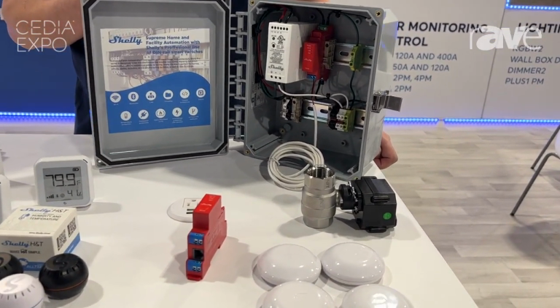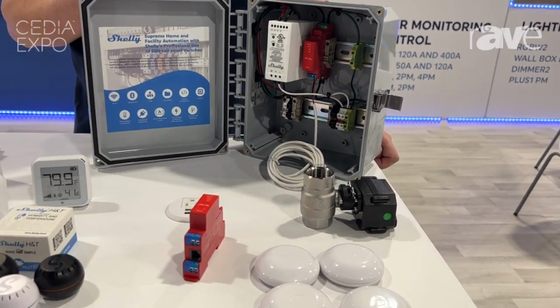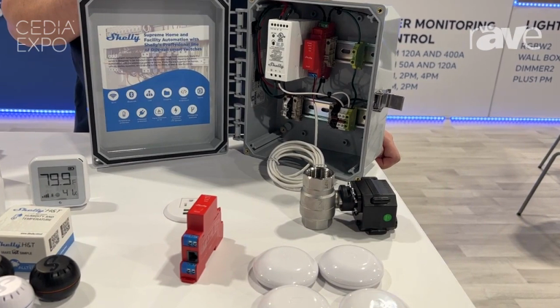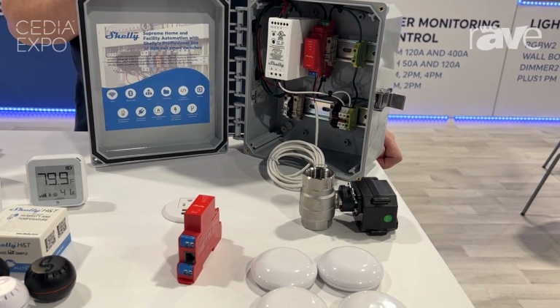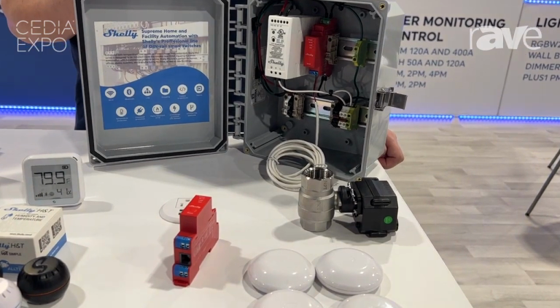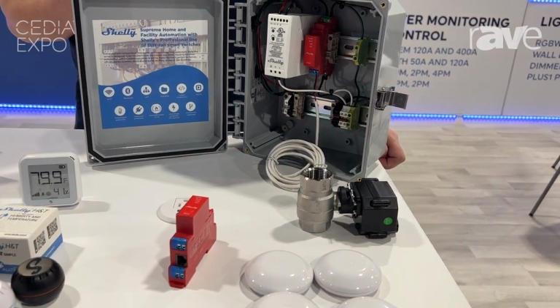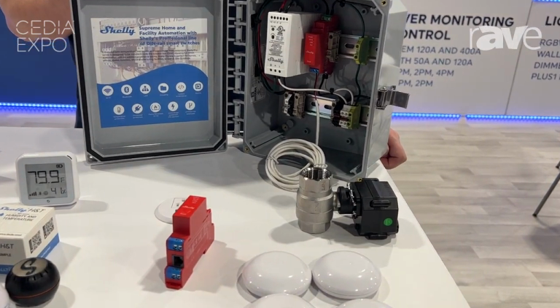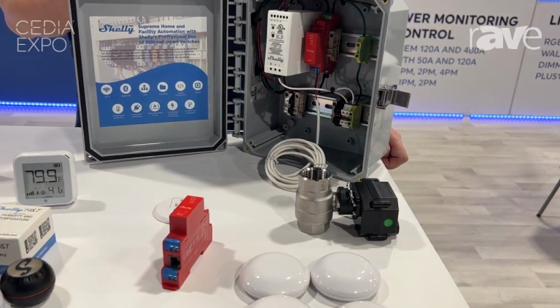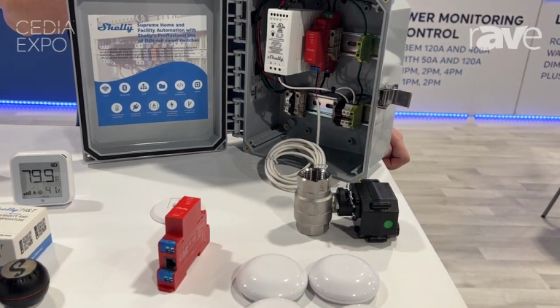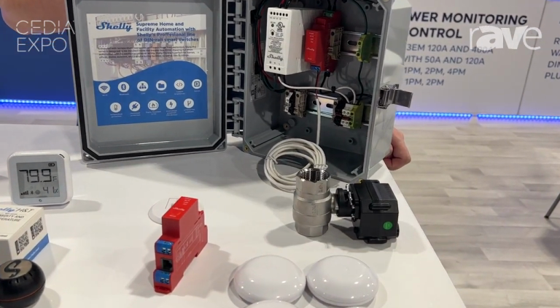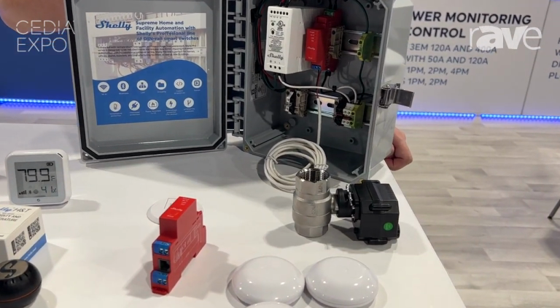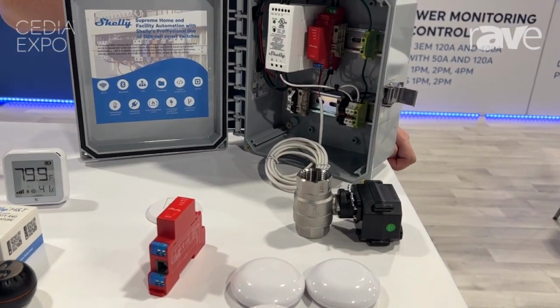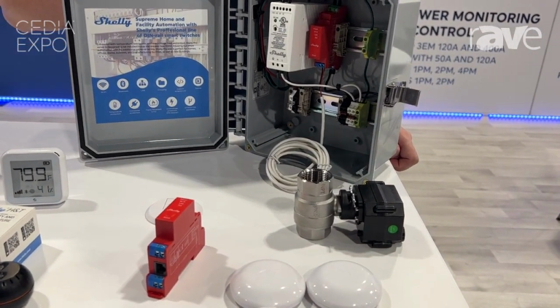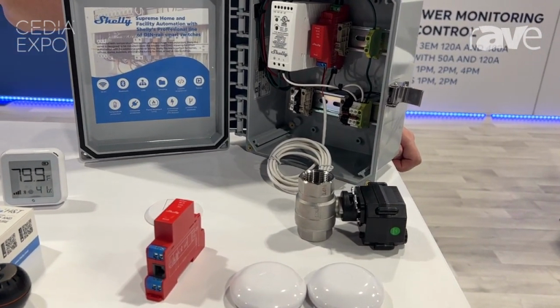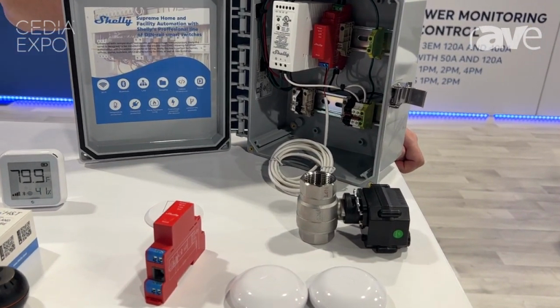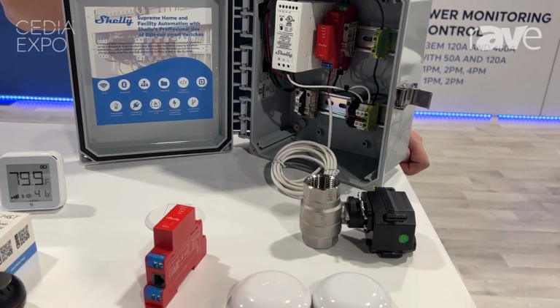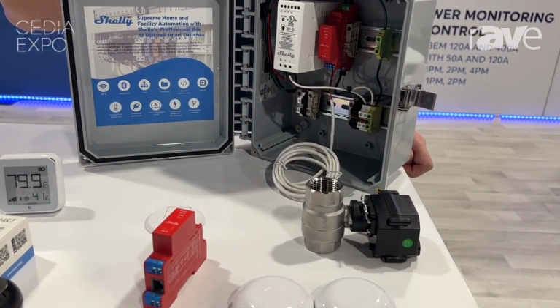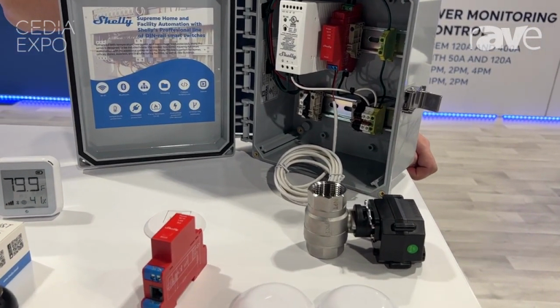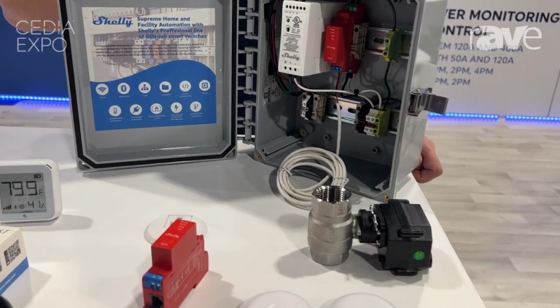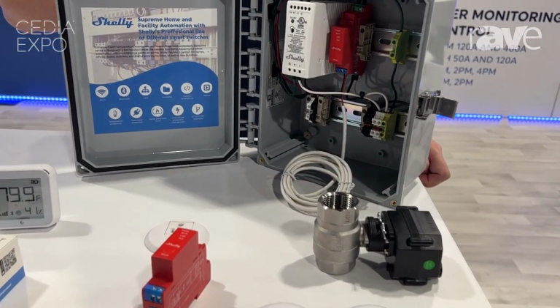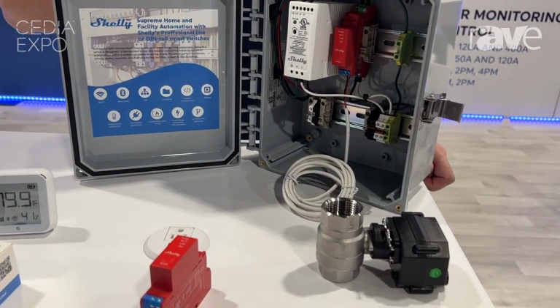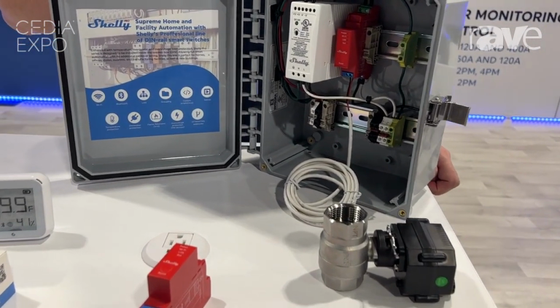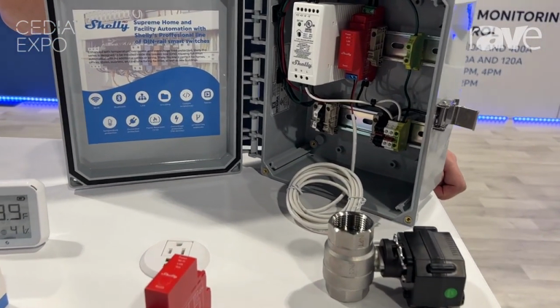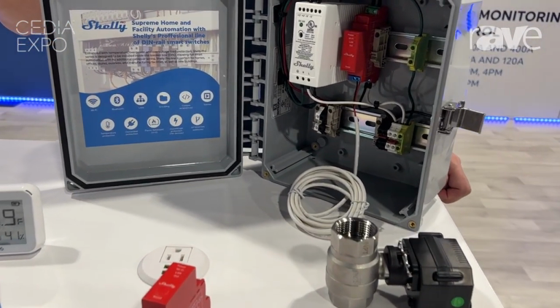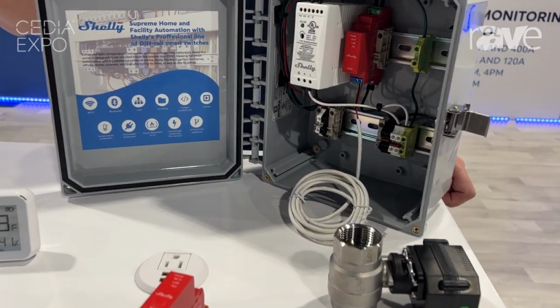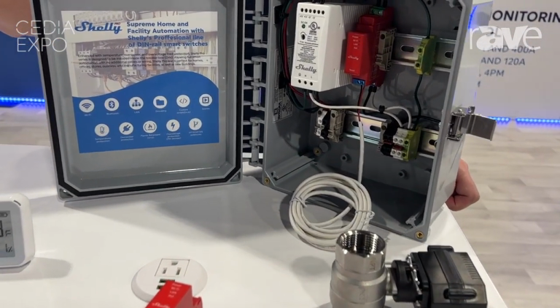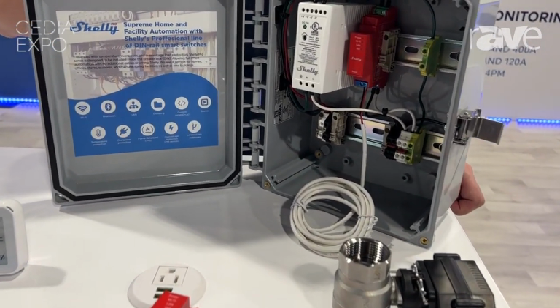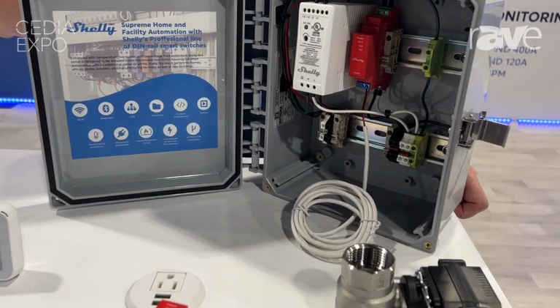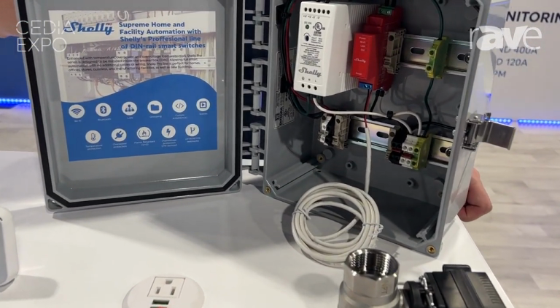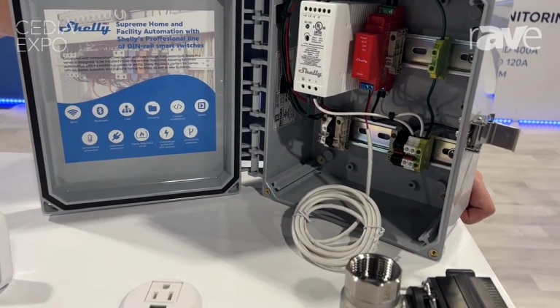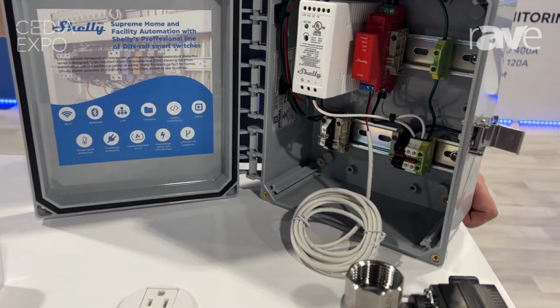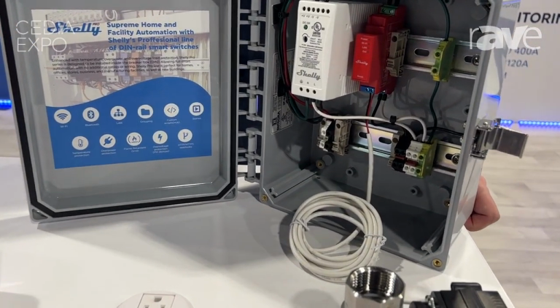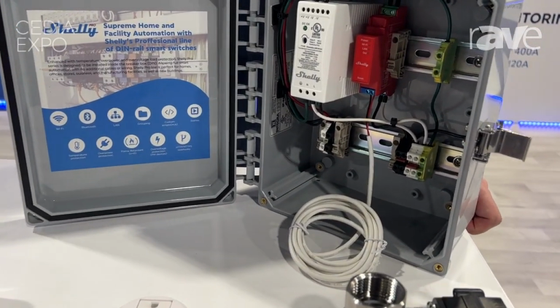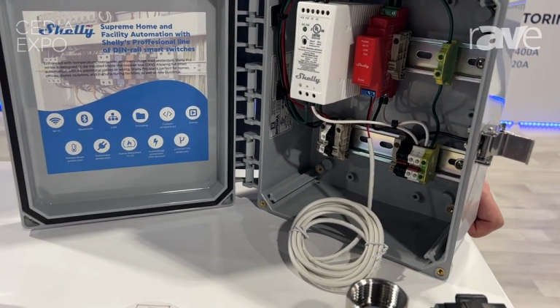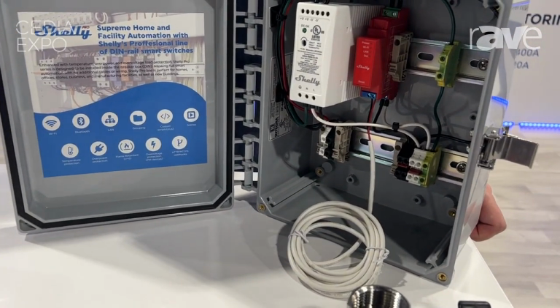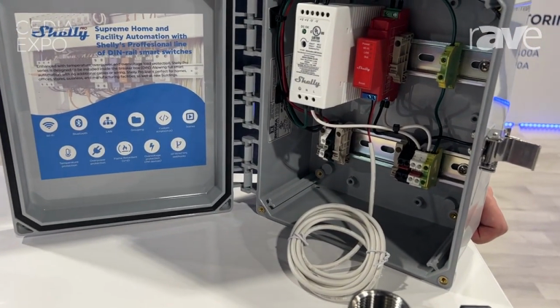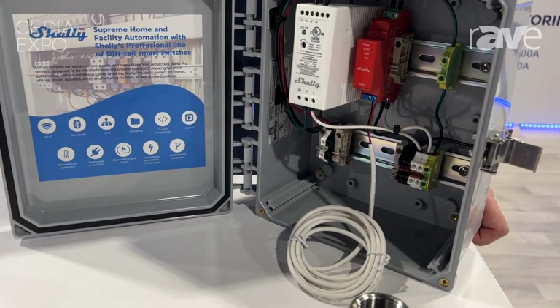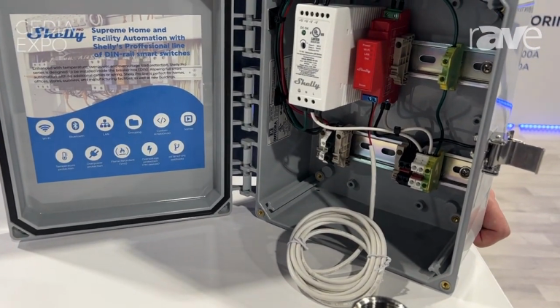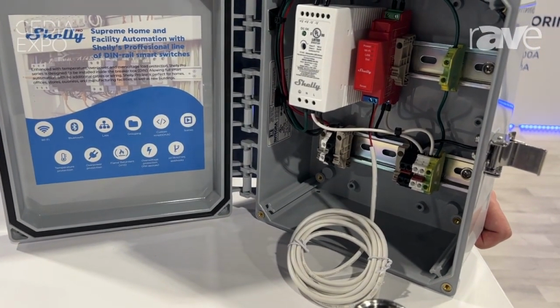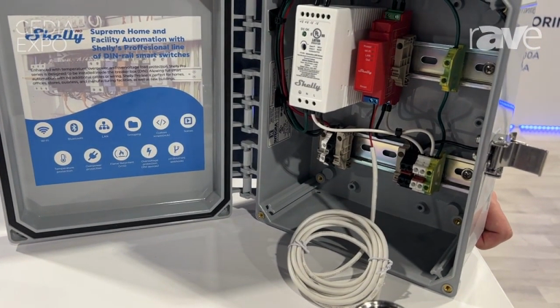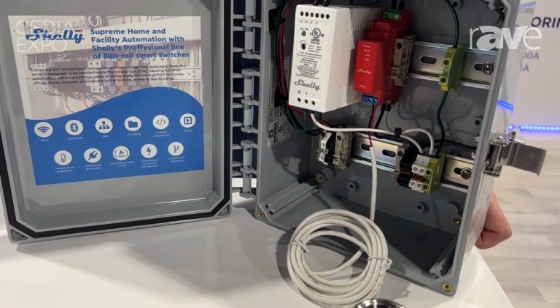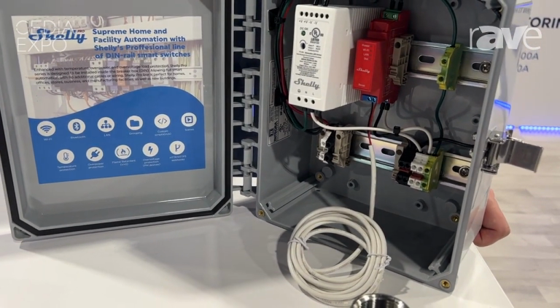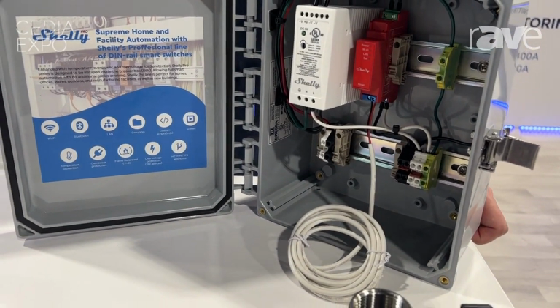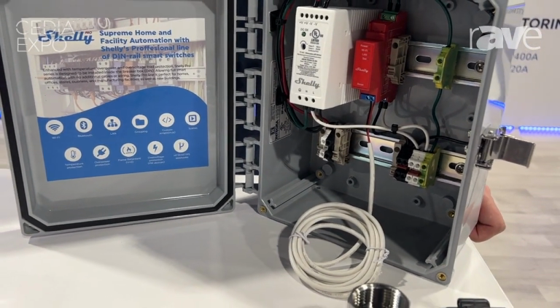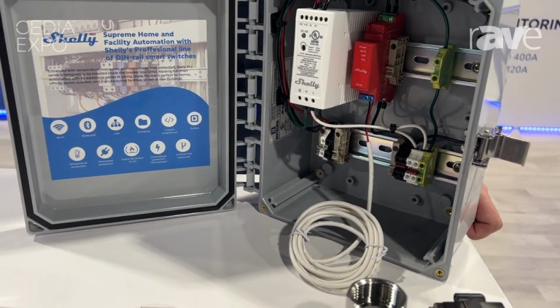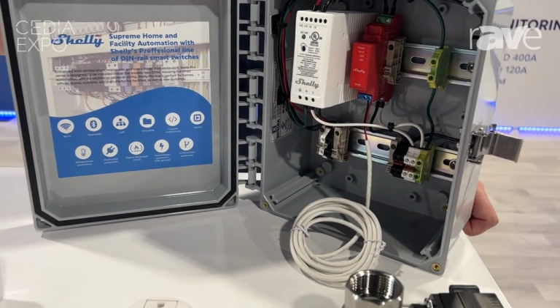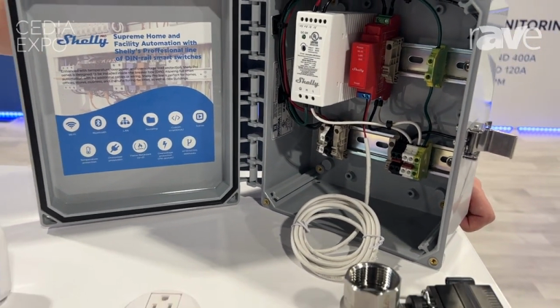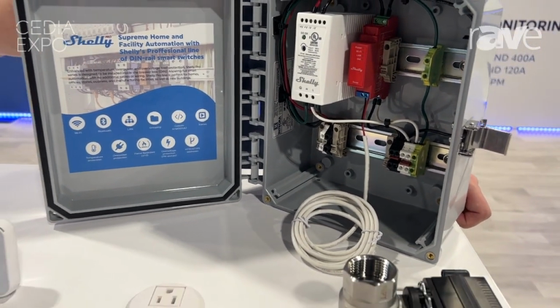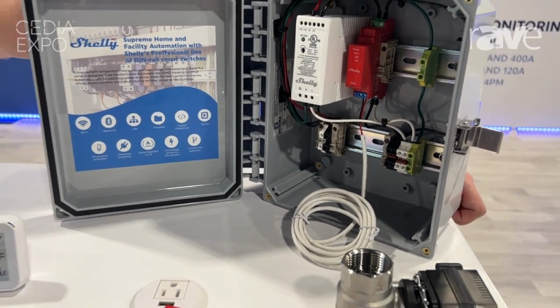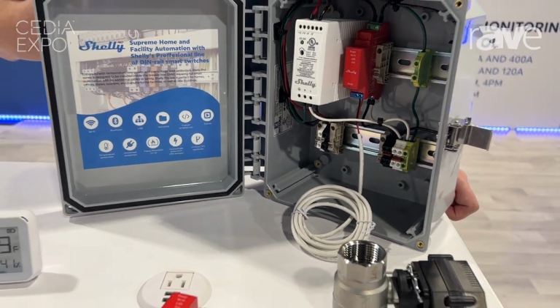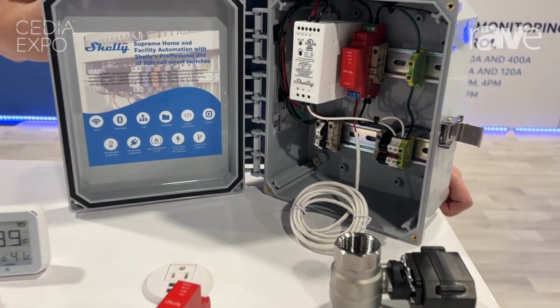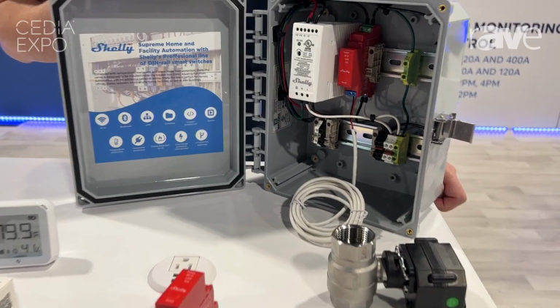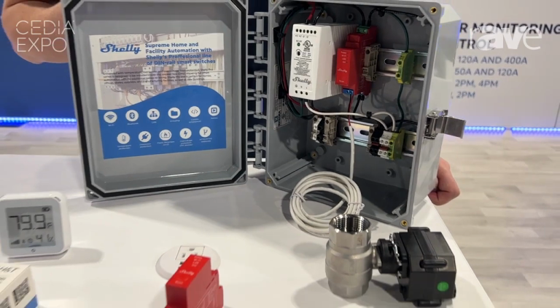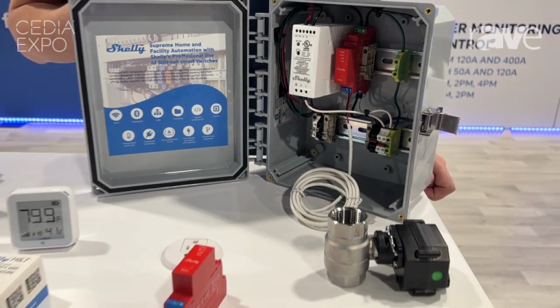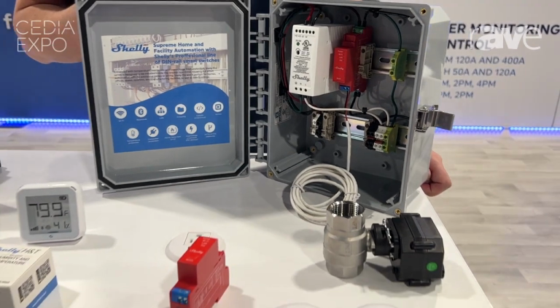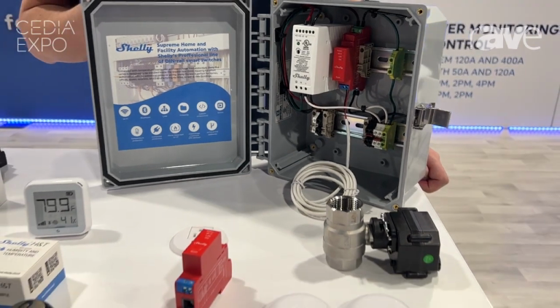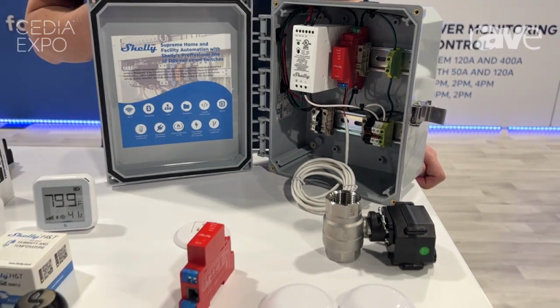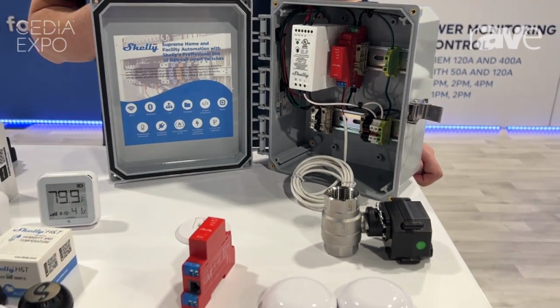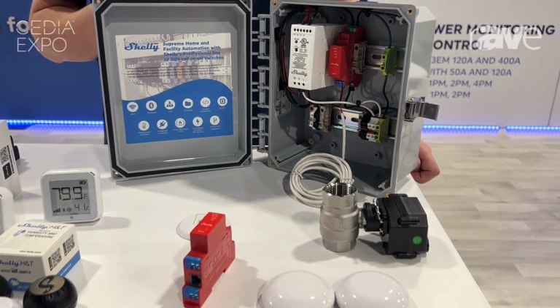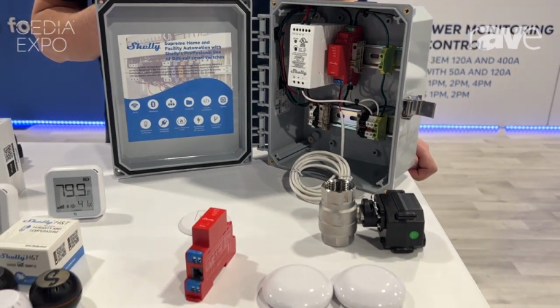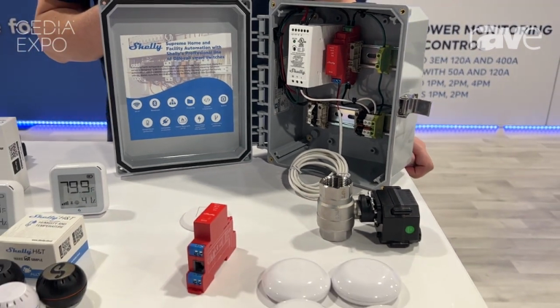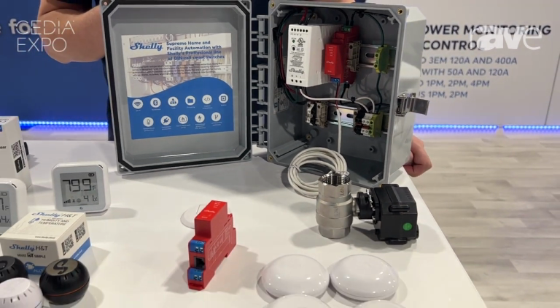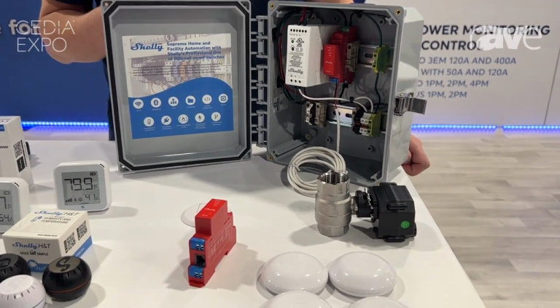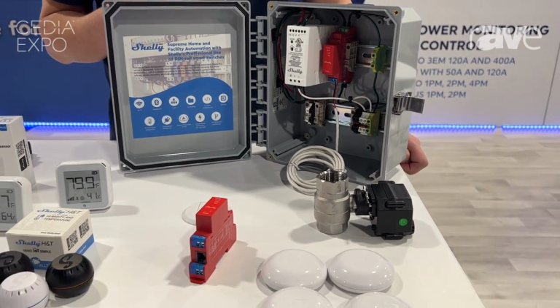Feel free to visit us at Shelly.com for more information, and we'll be able to point you in the right direction for distributors near you.